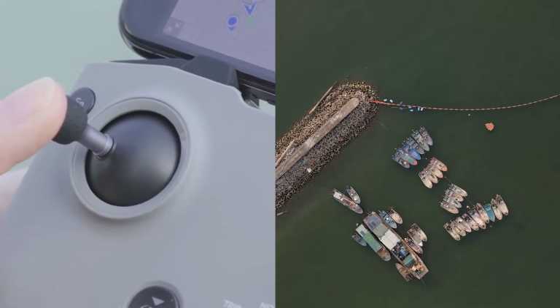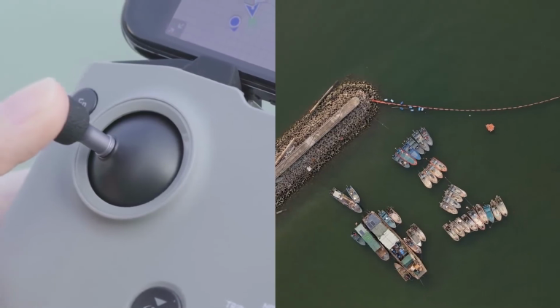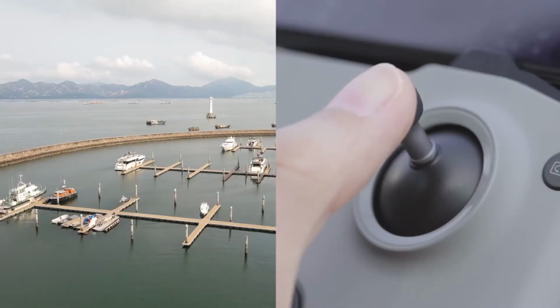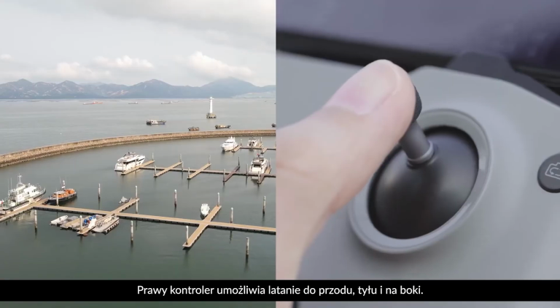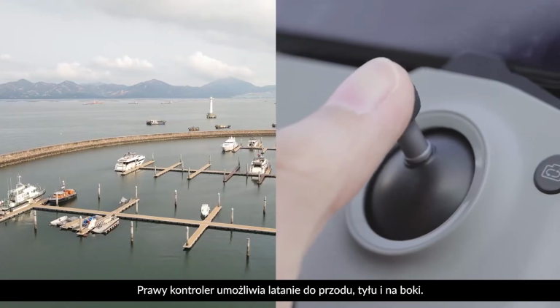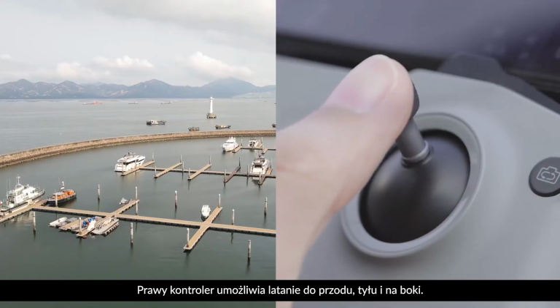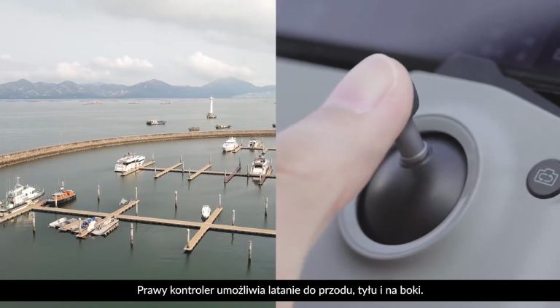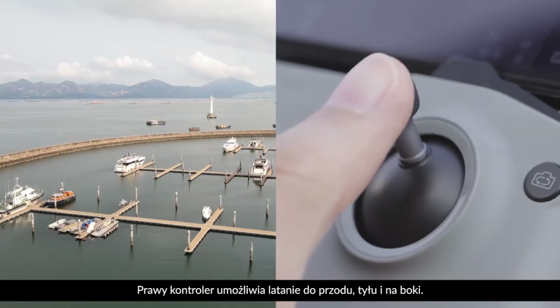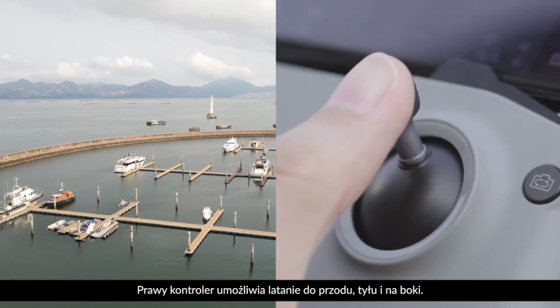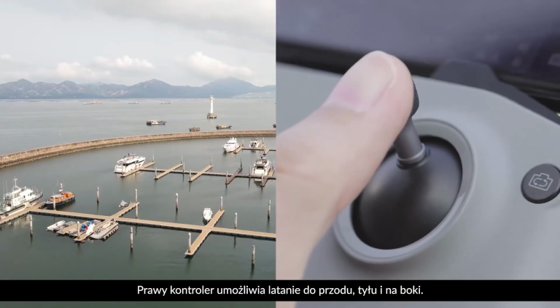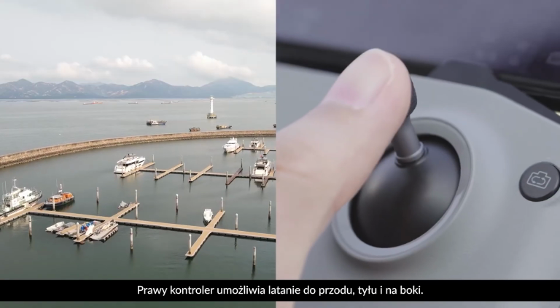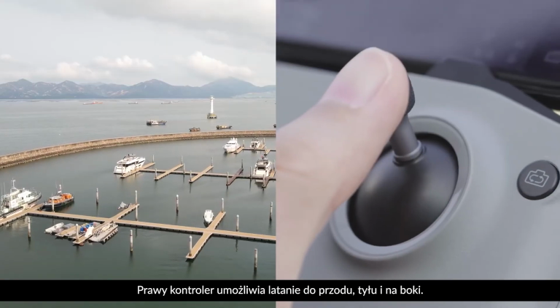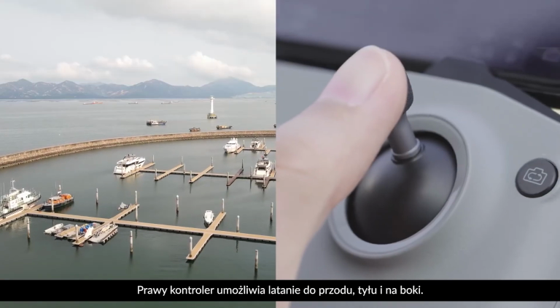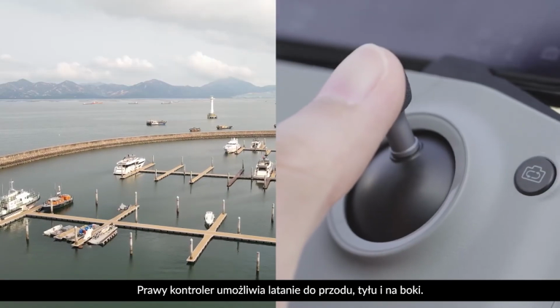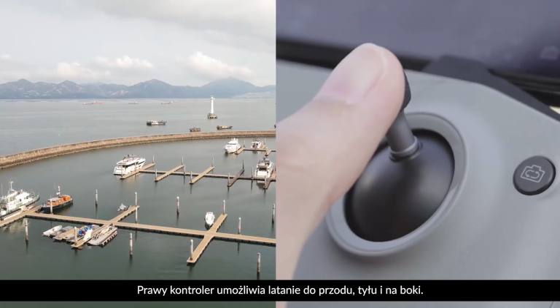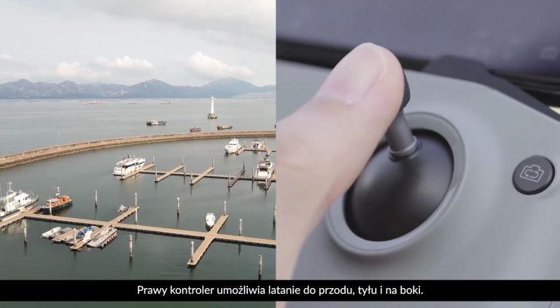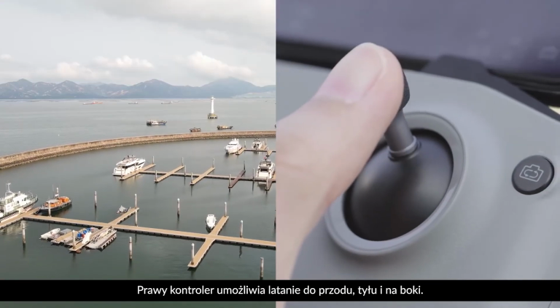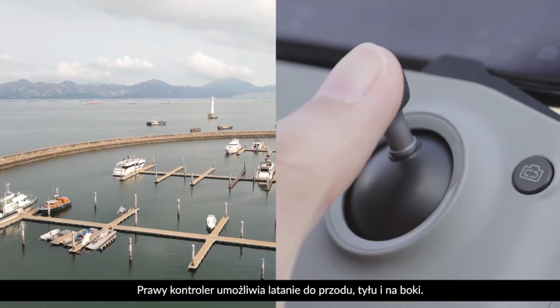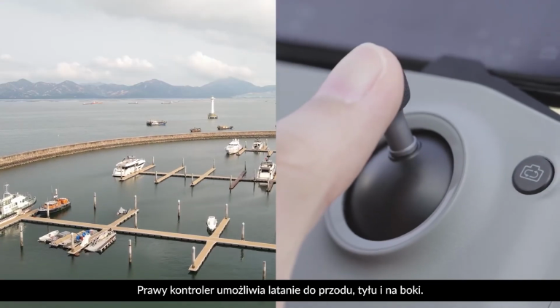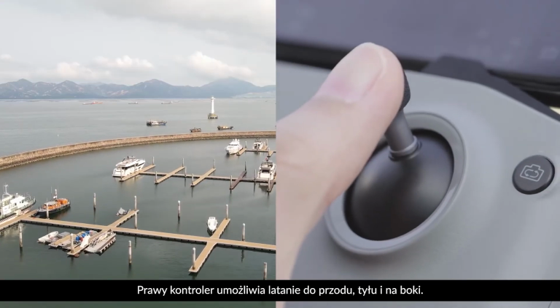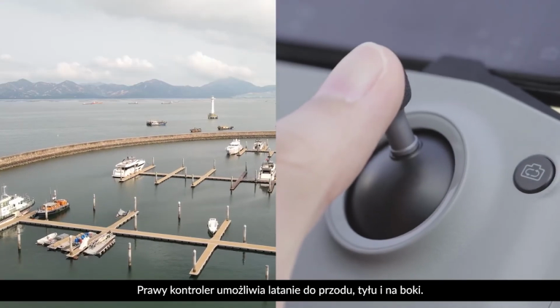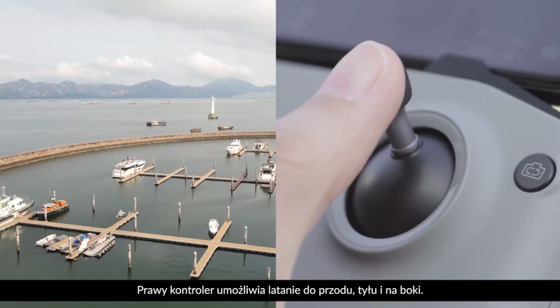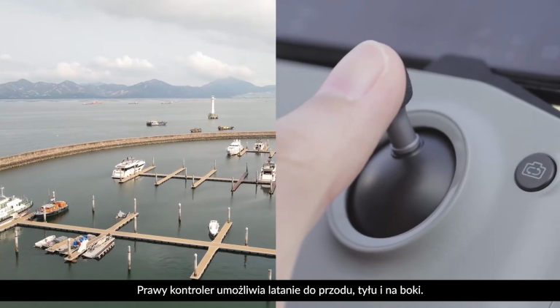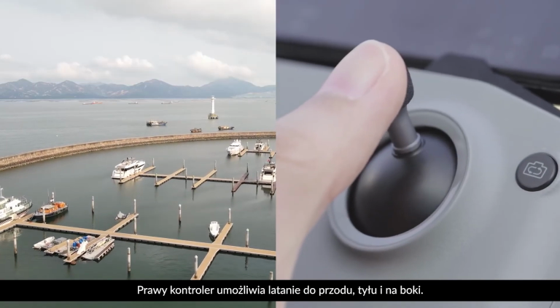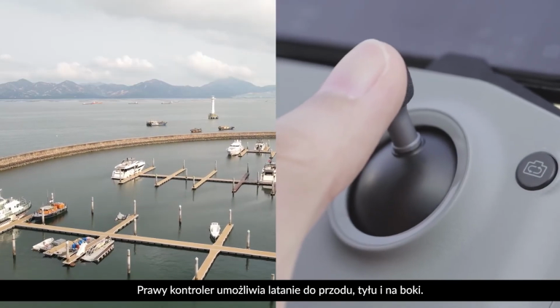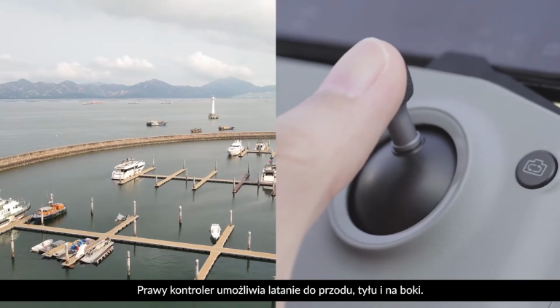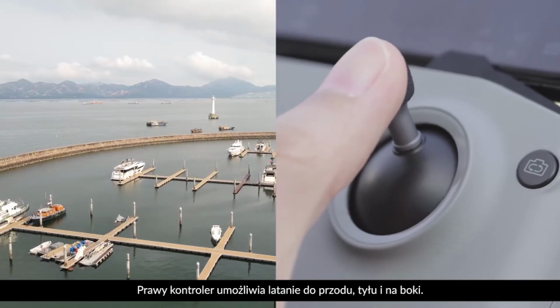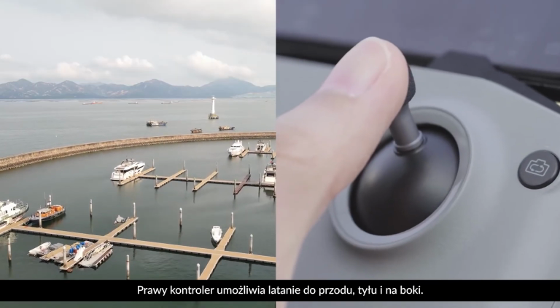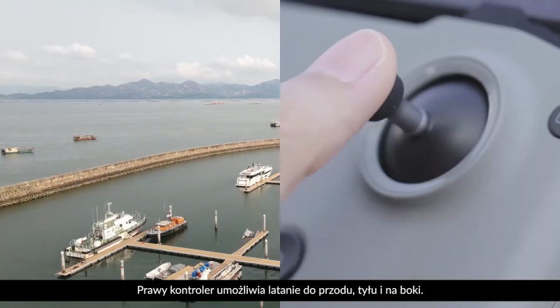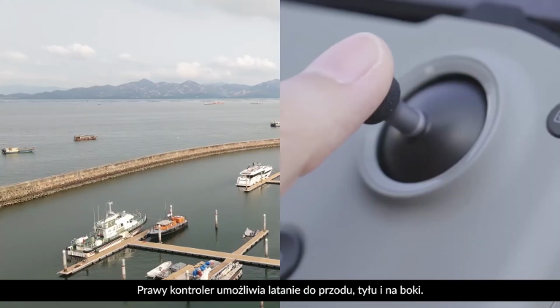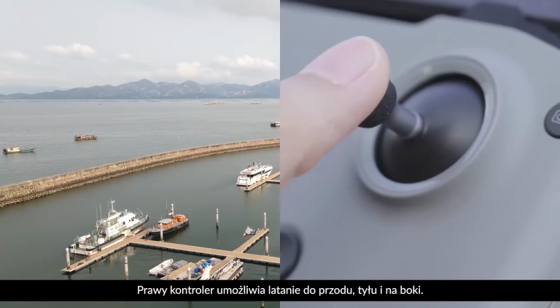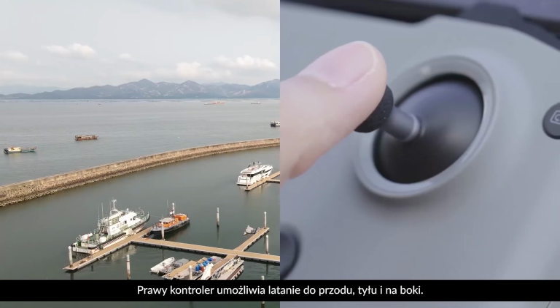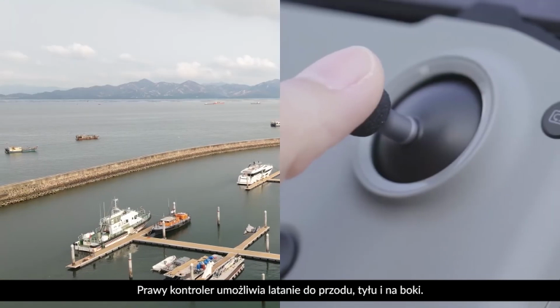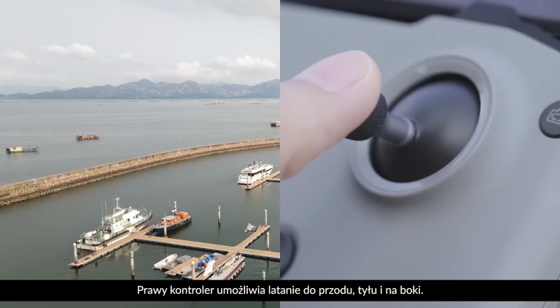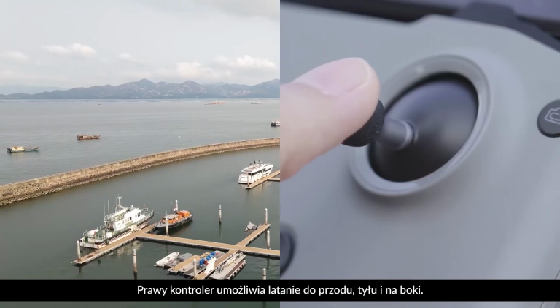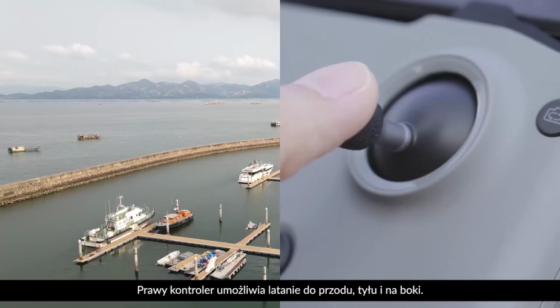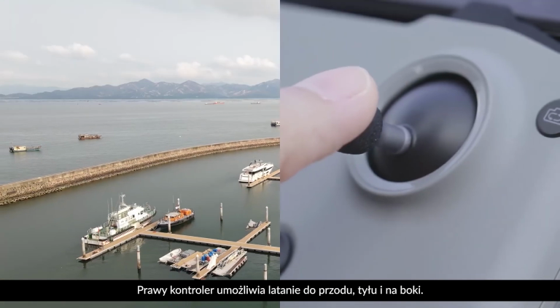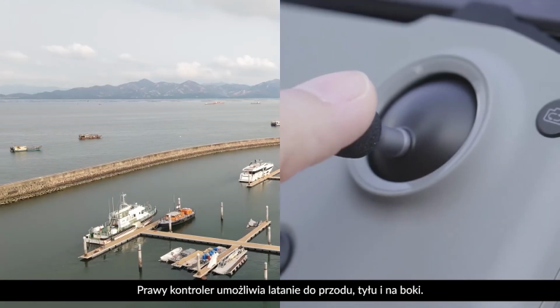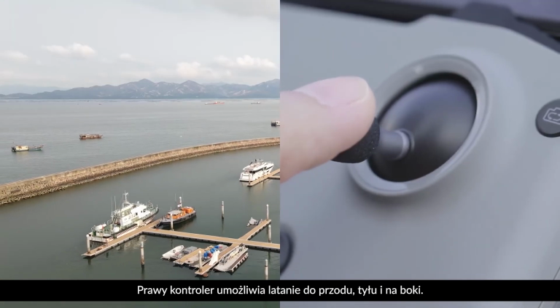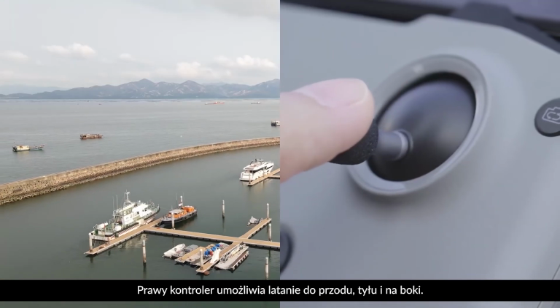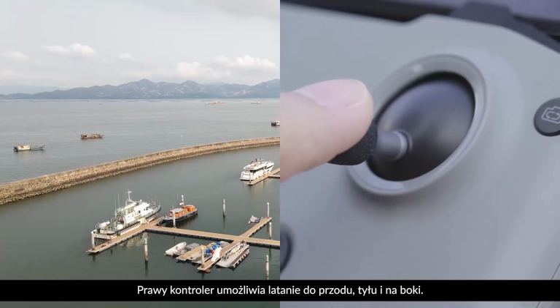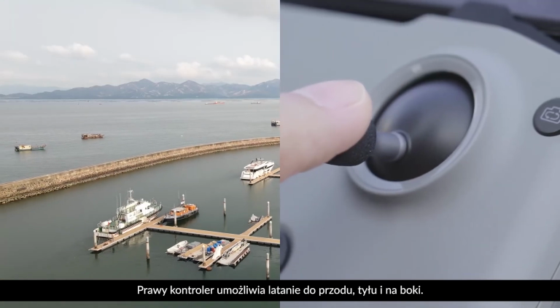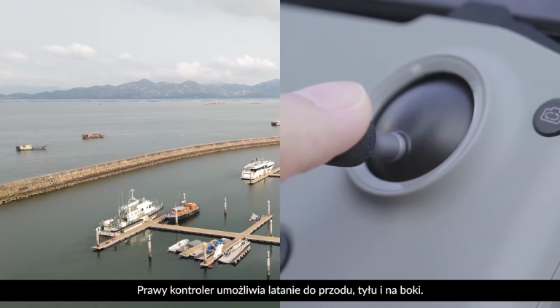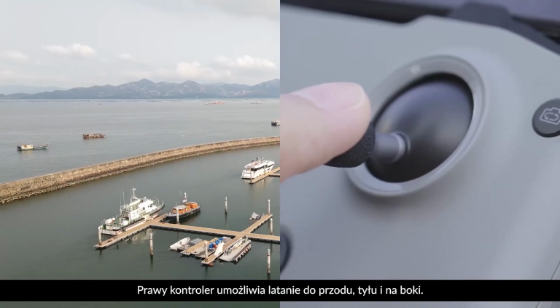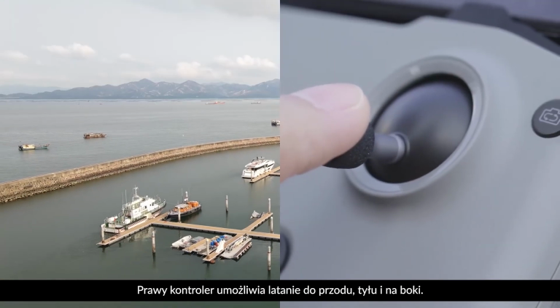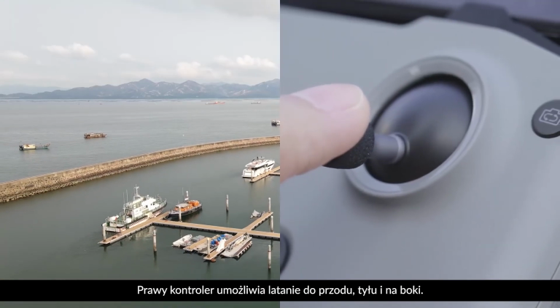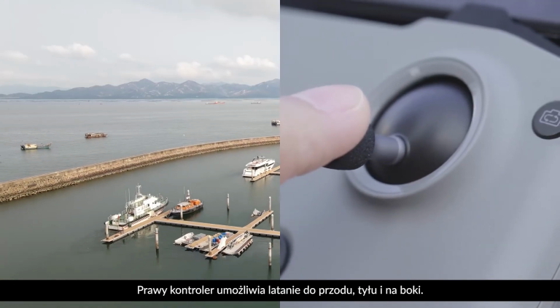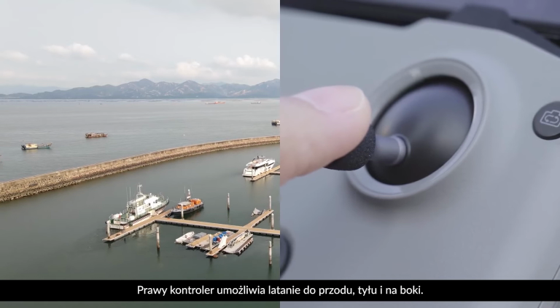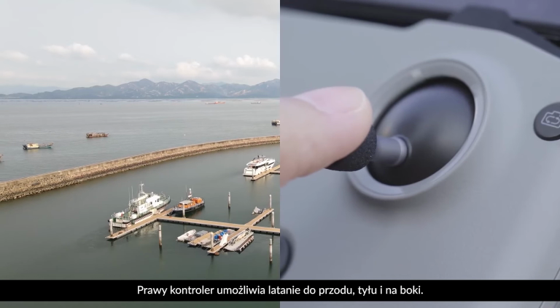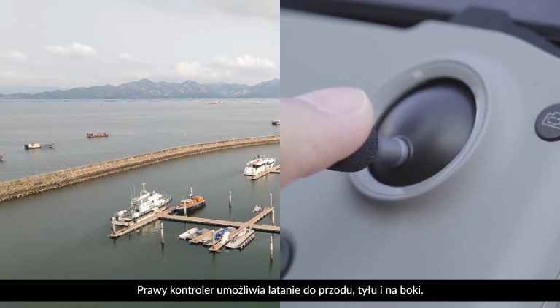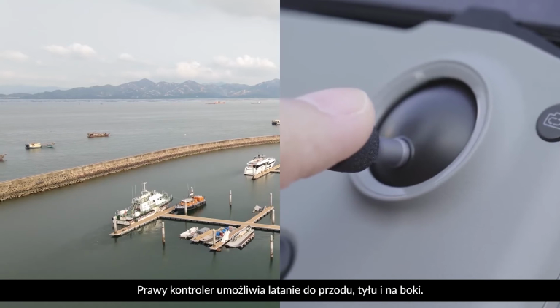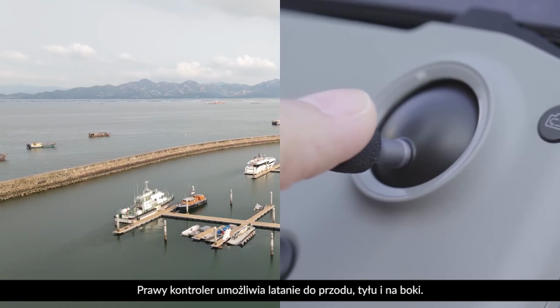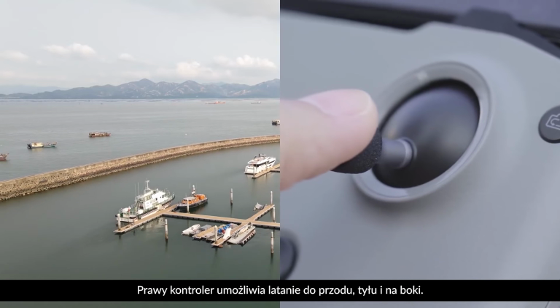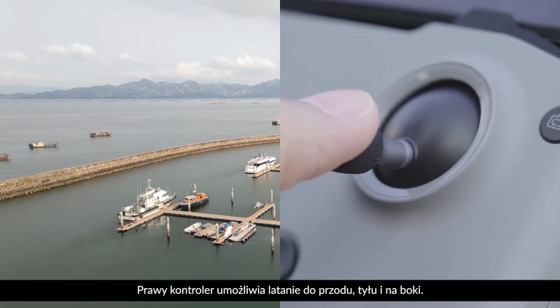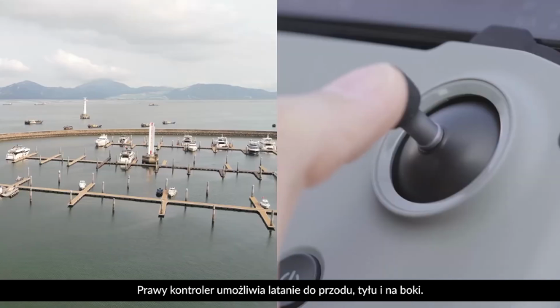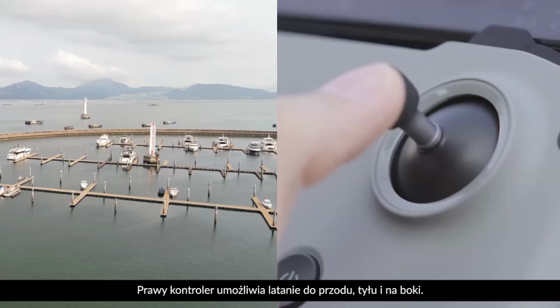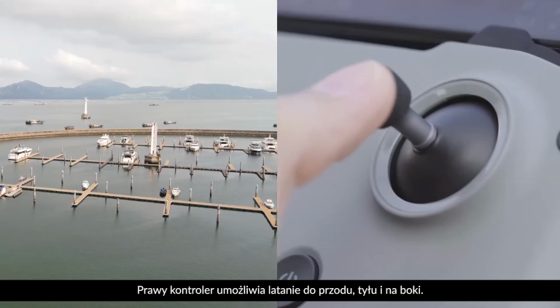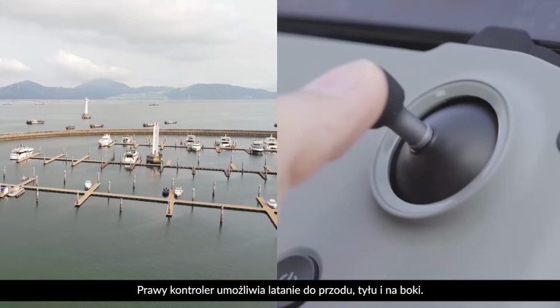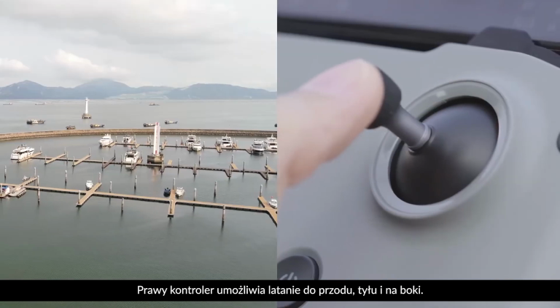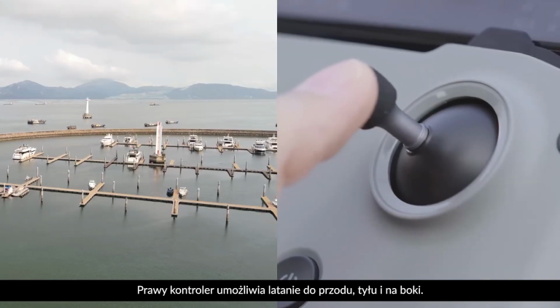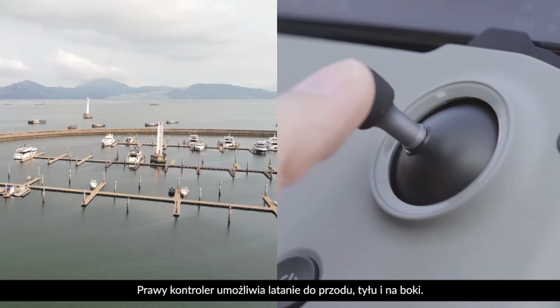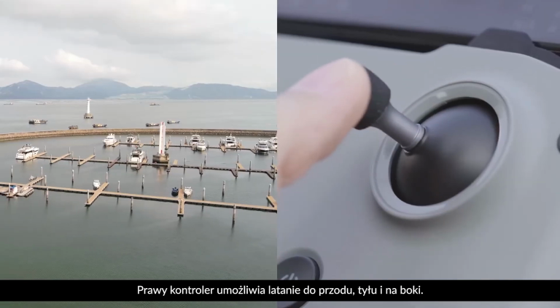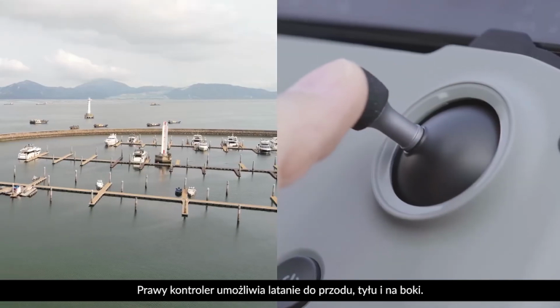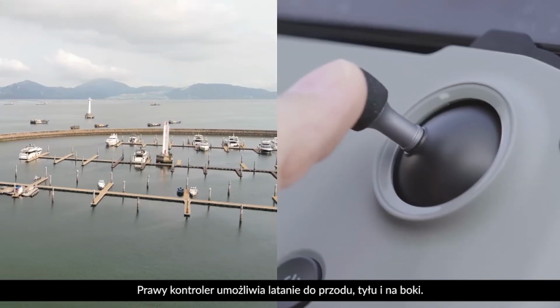The right joystick is used to enable the aircraft to fly forward, backward, and to either side.